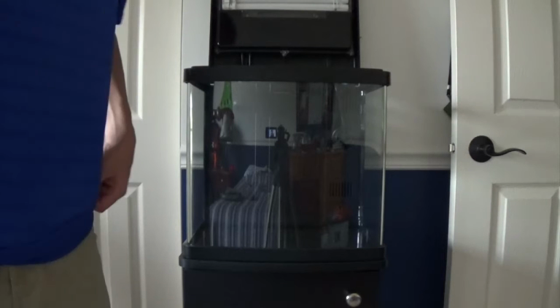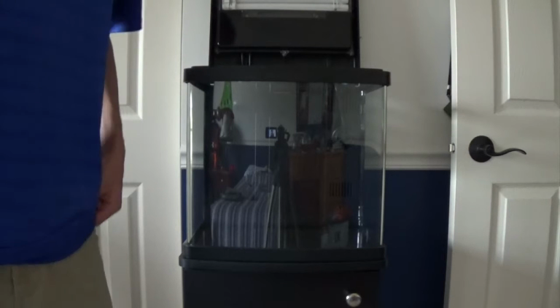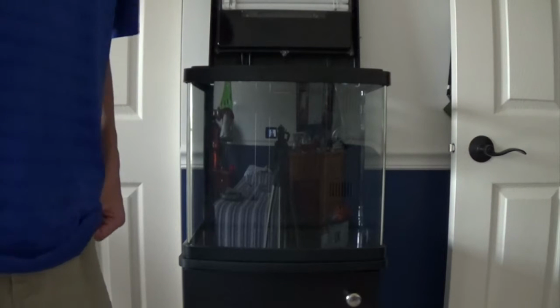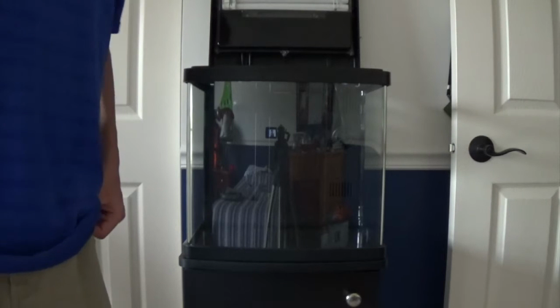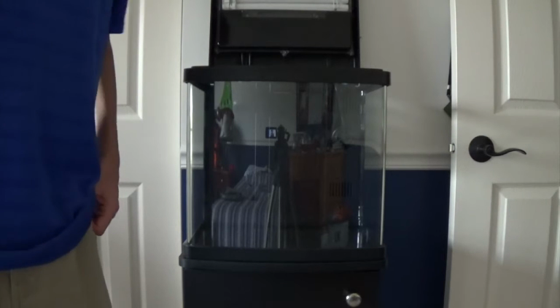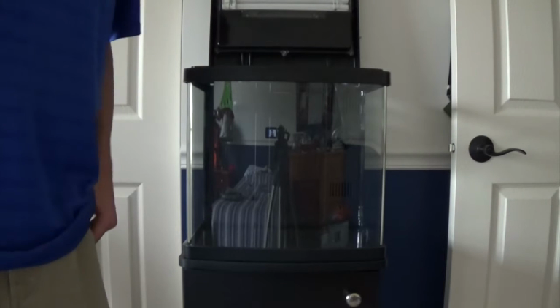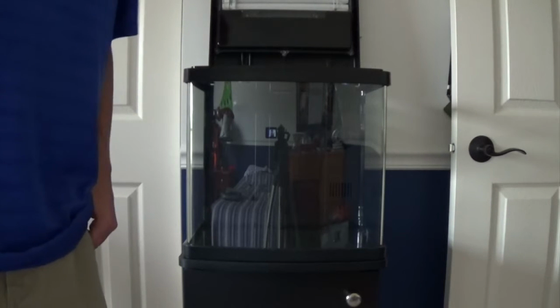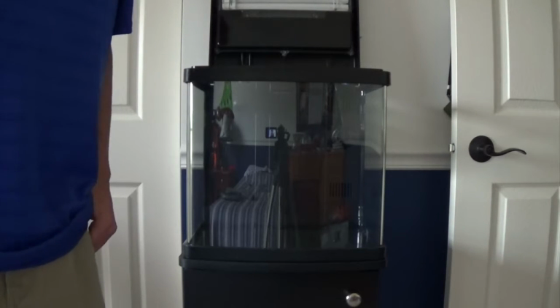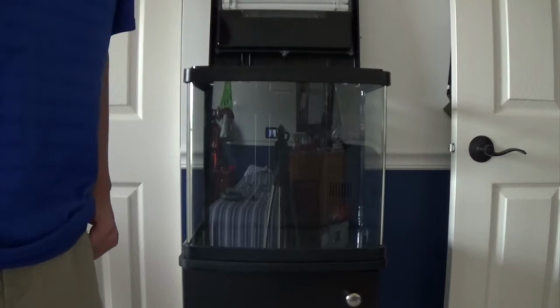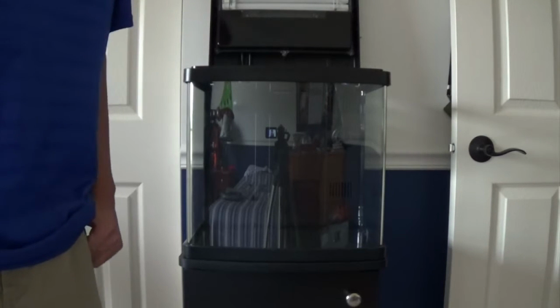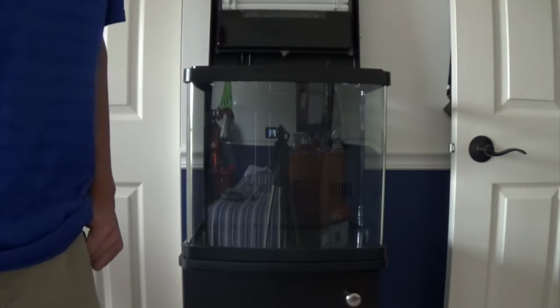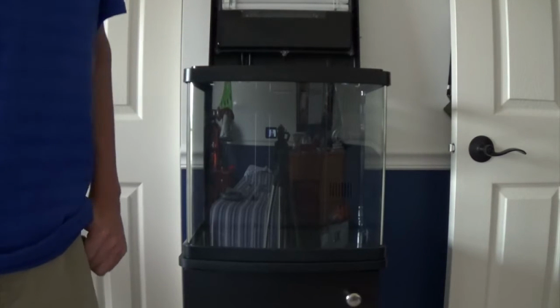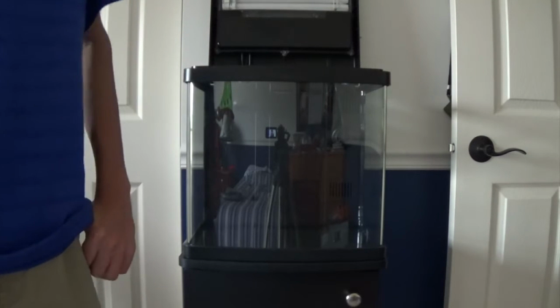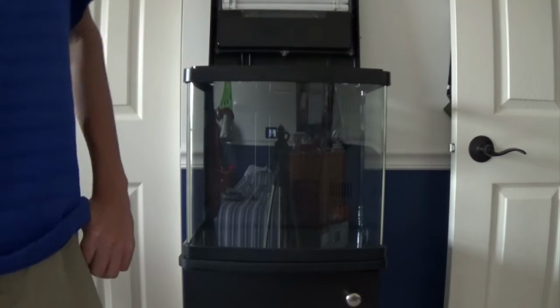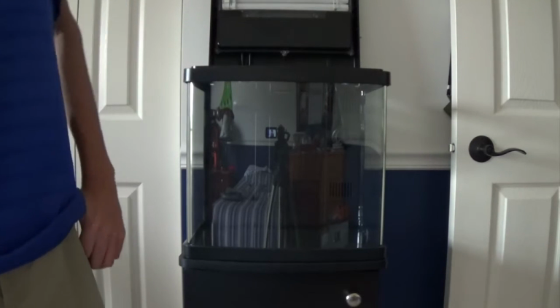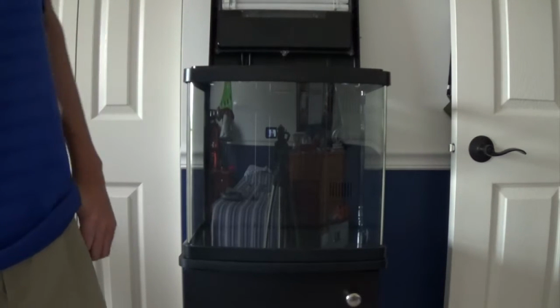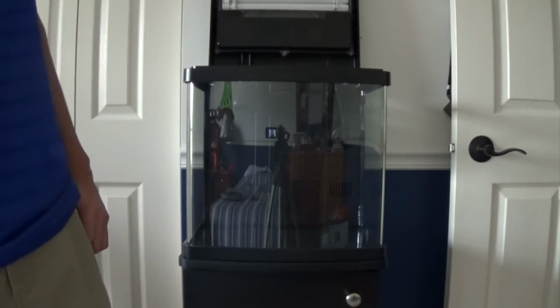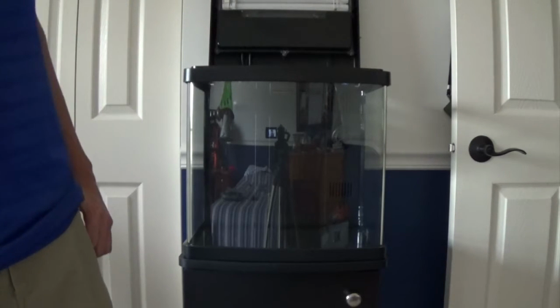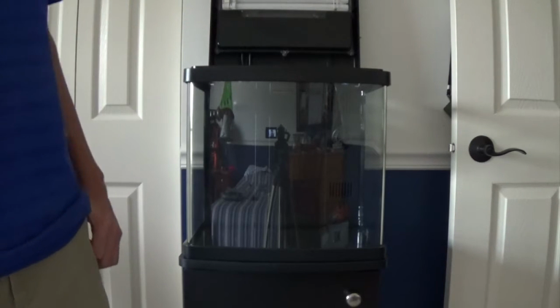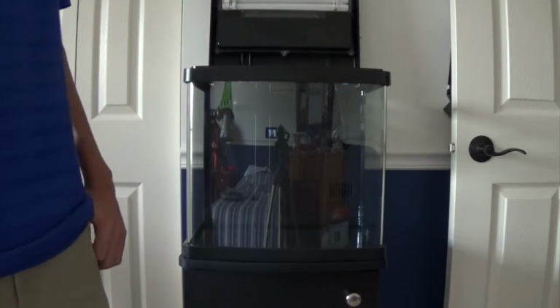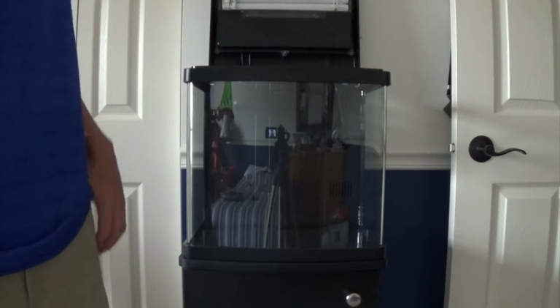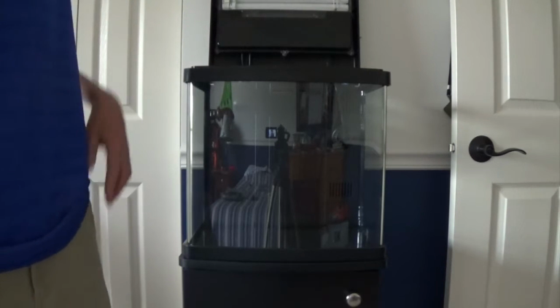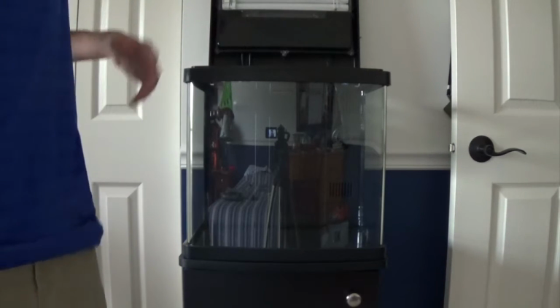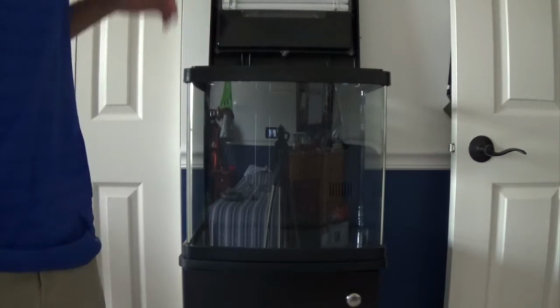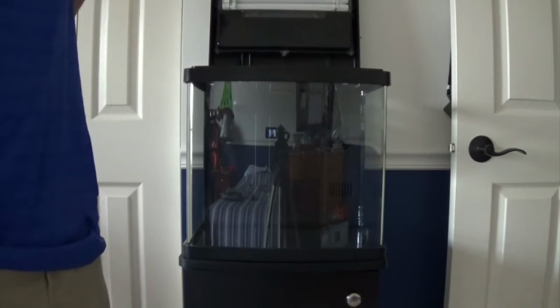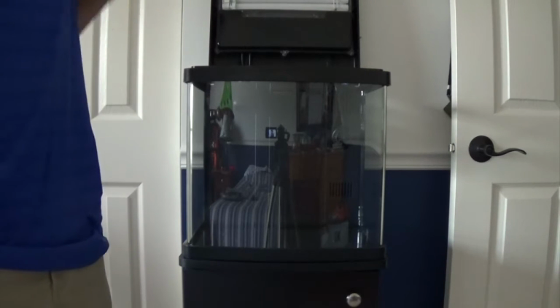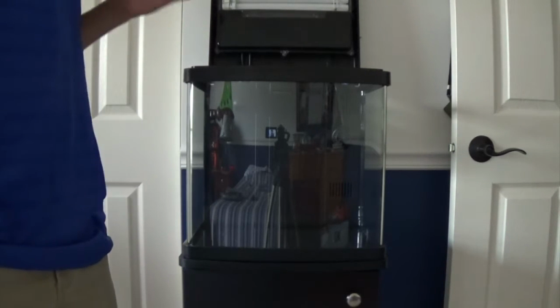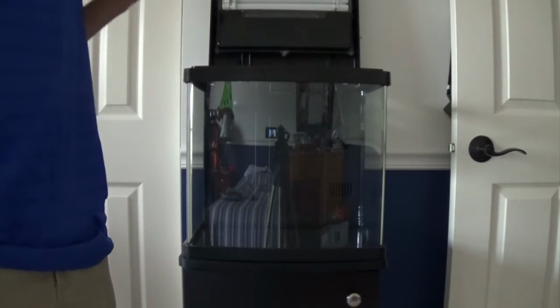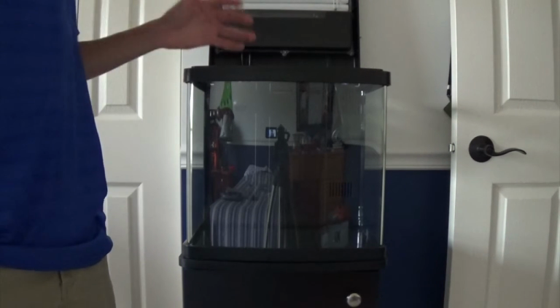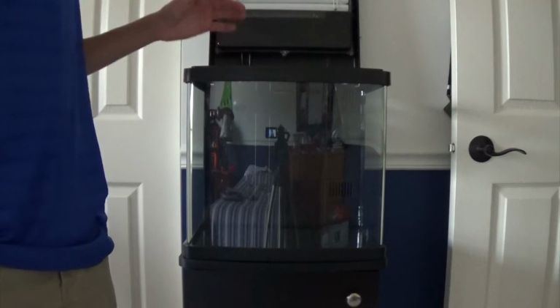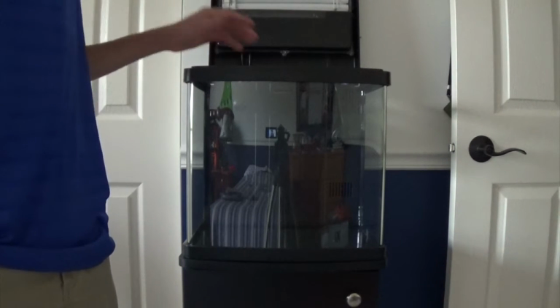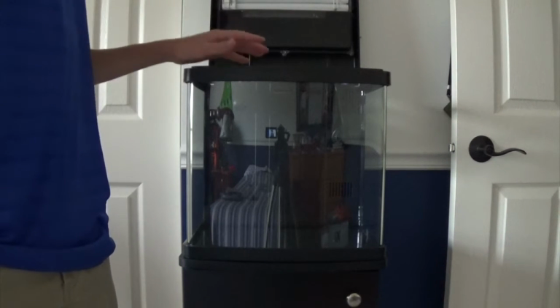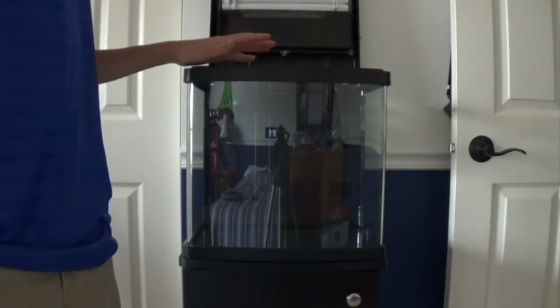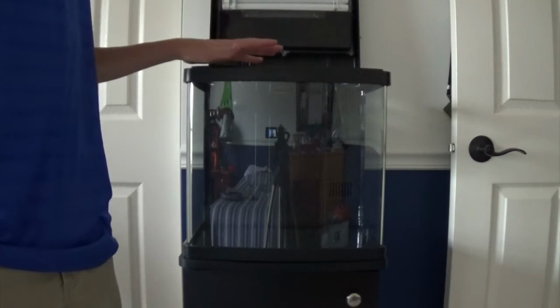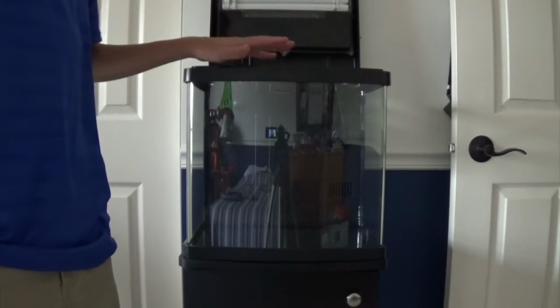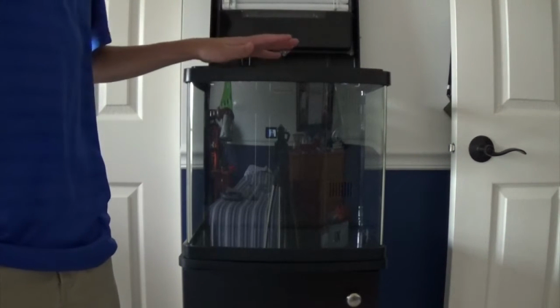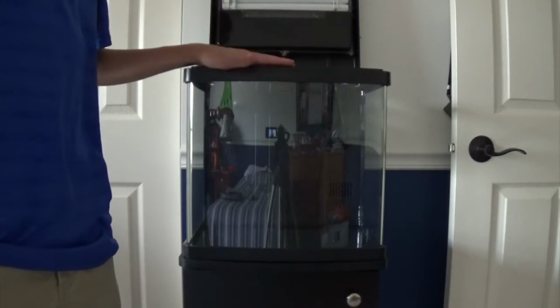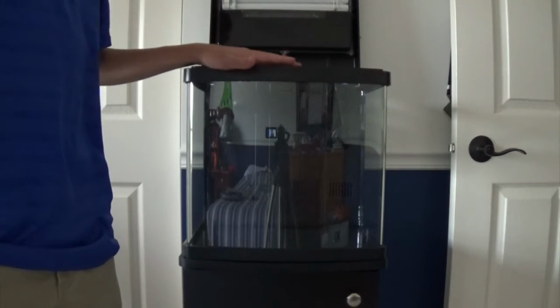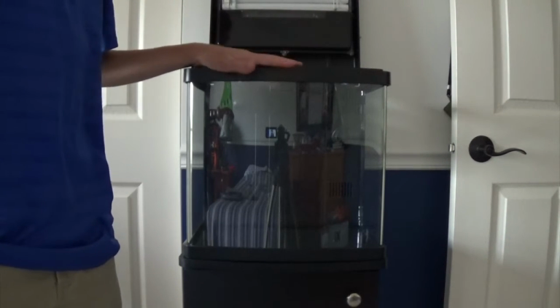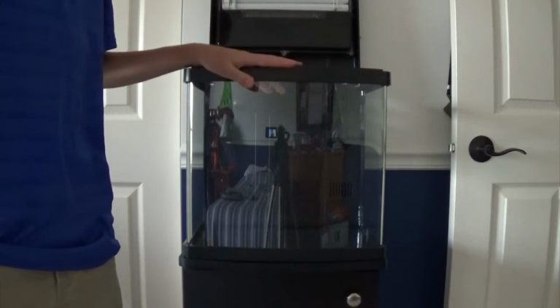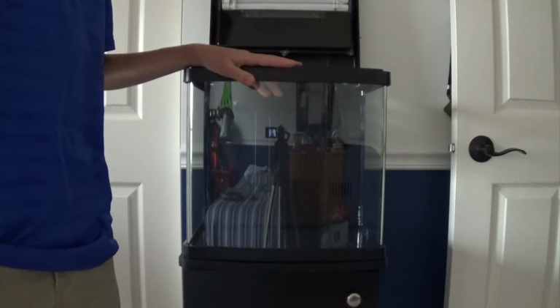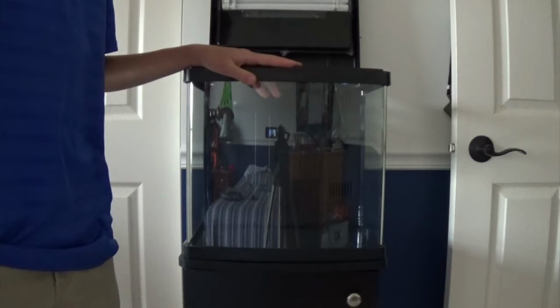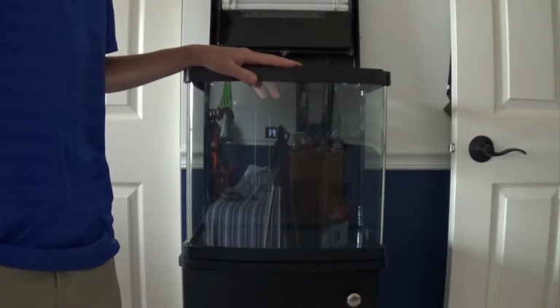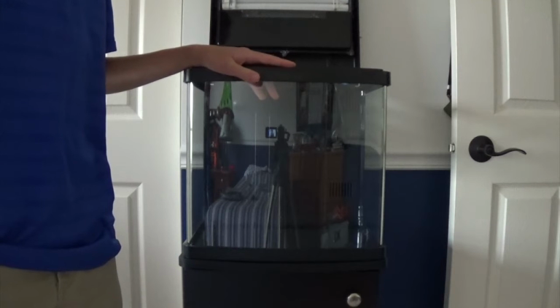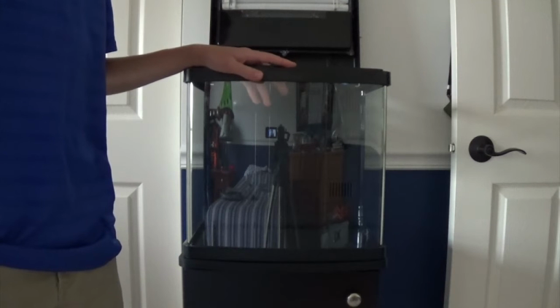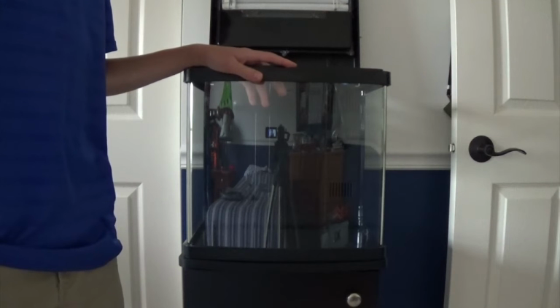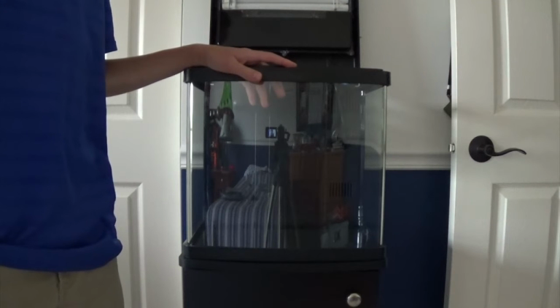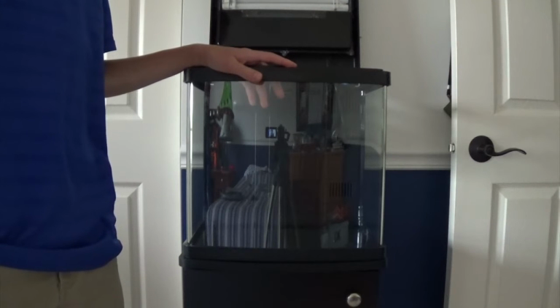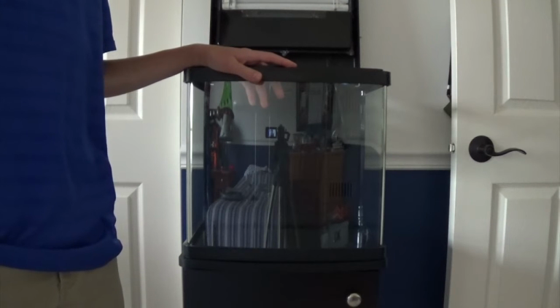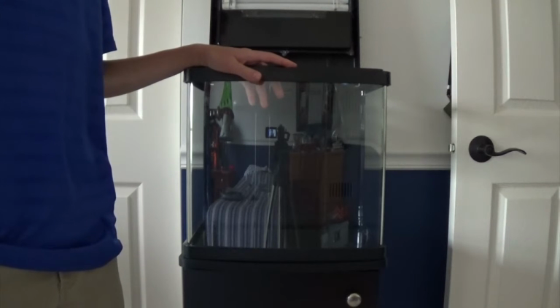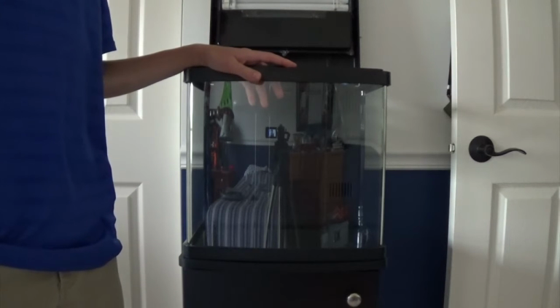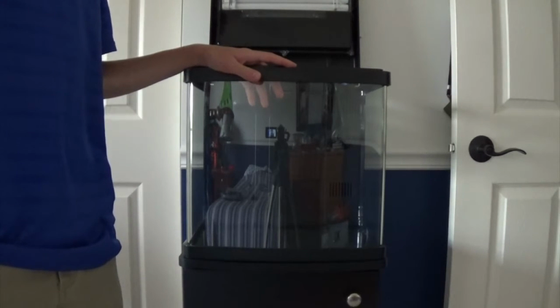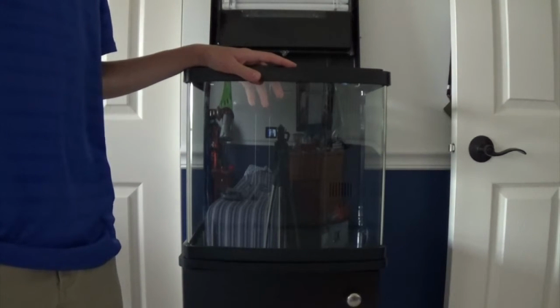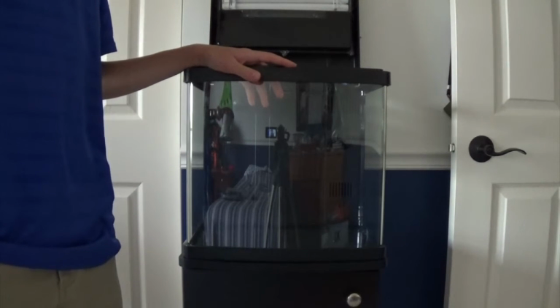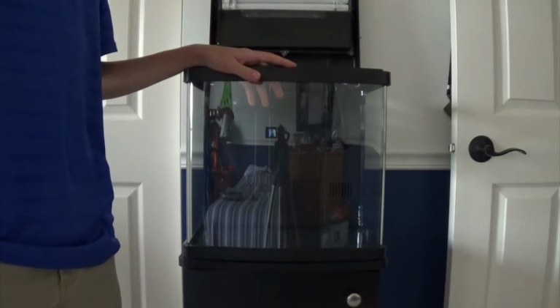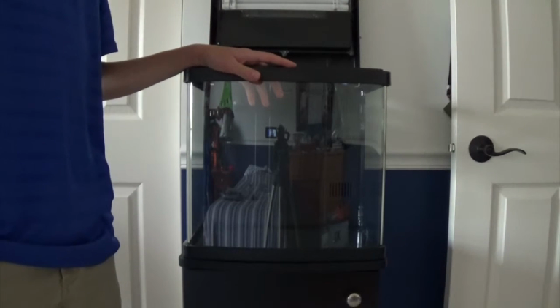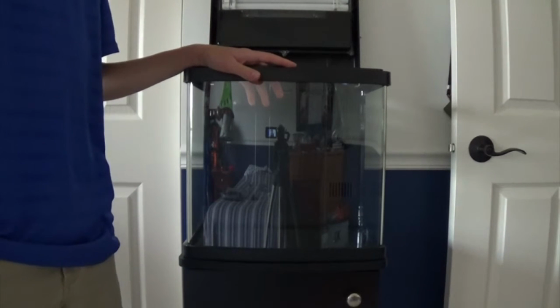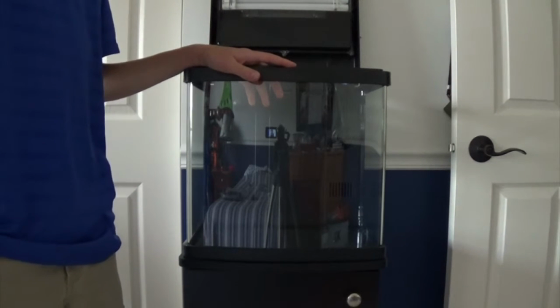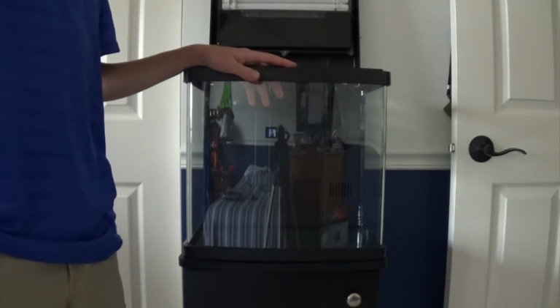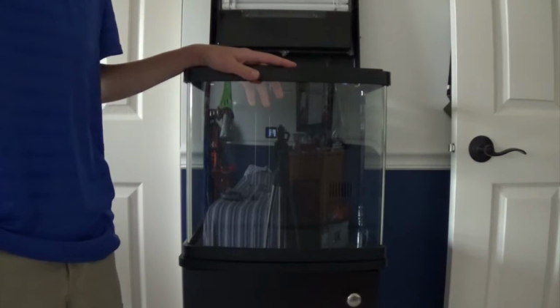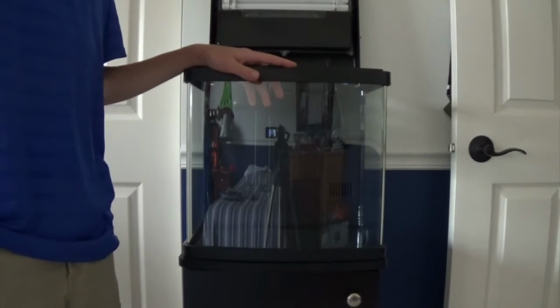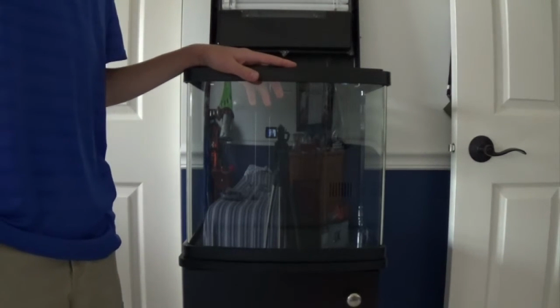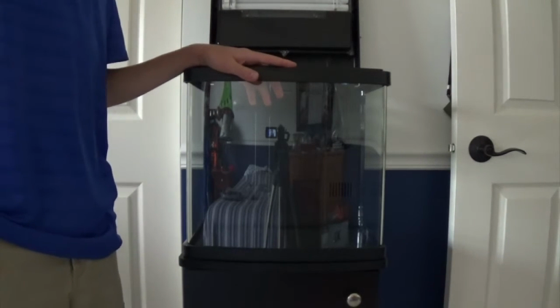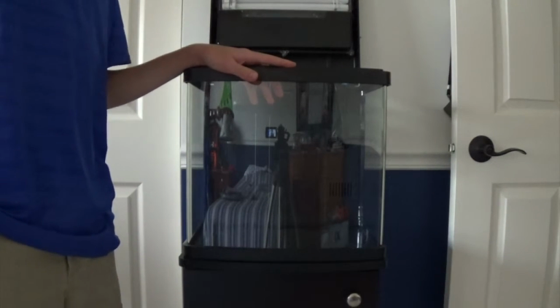What is up guys, it's the Nano Bros here and today I'm going to show you how to set up the 14 gallon BioCube. Let's get started.